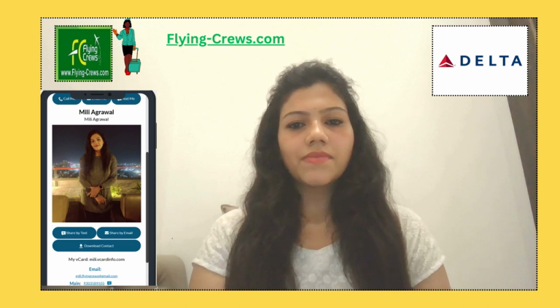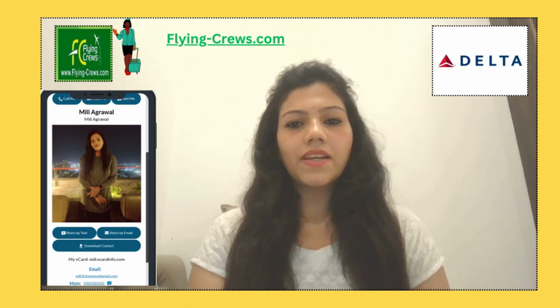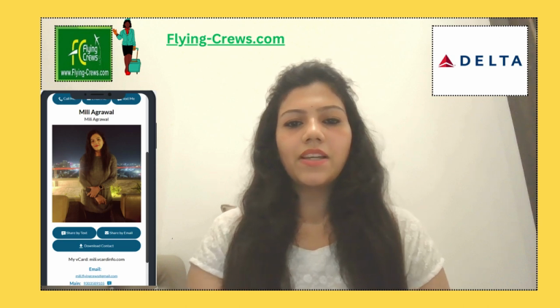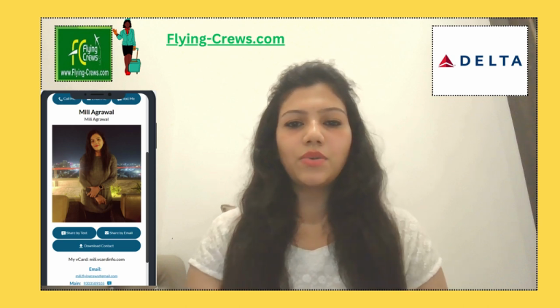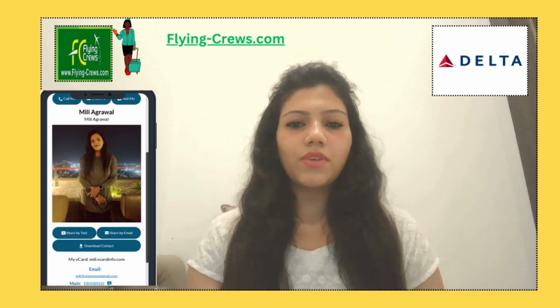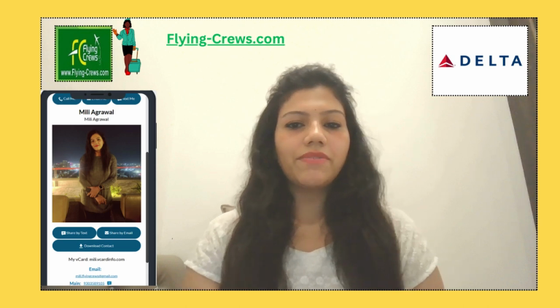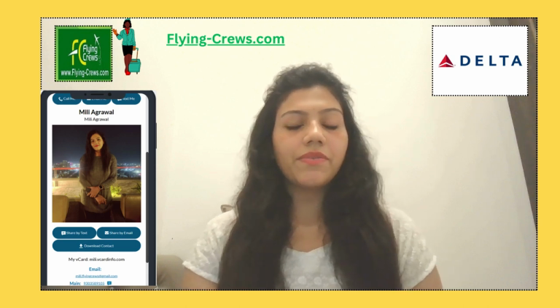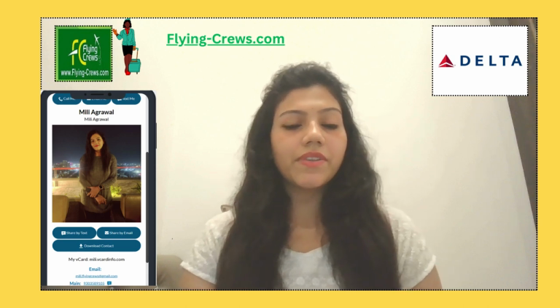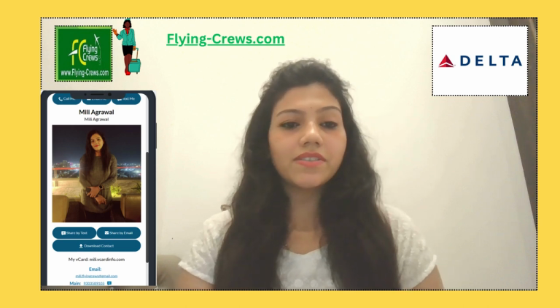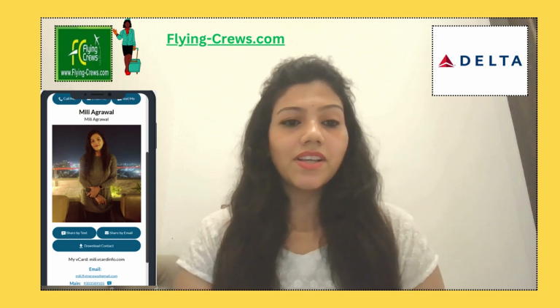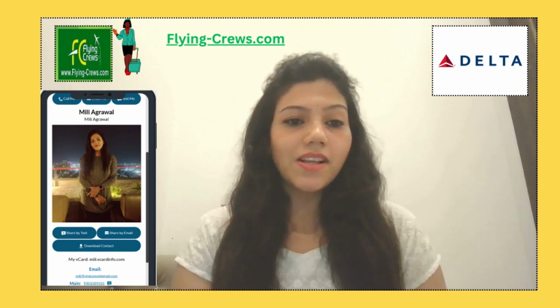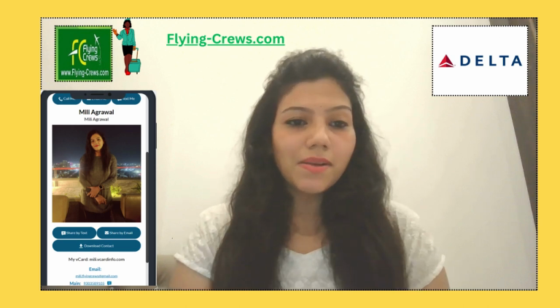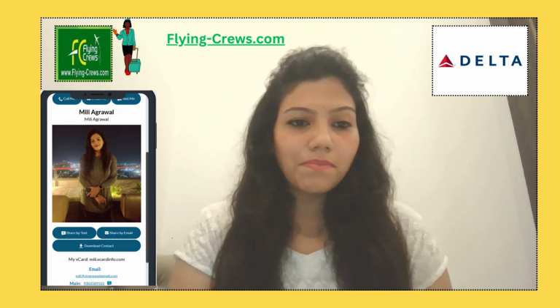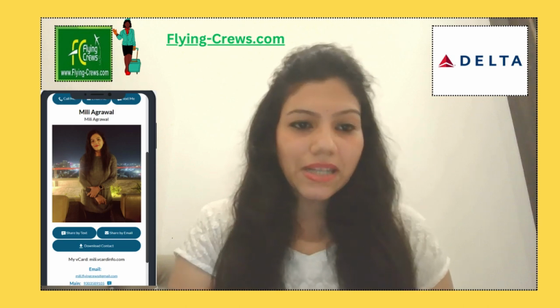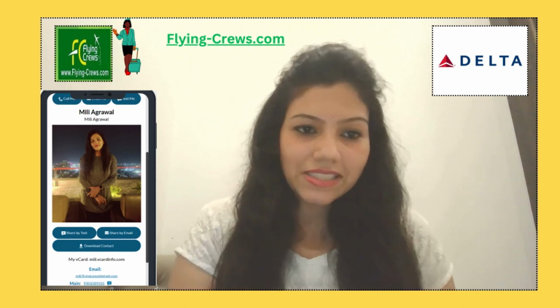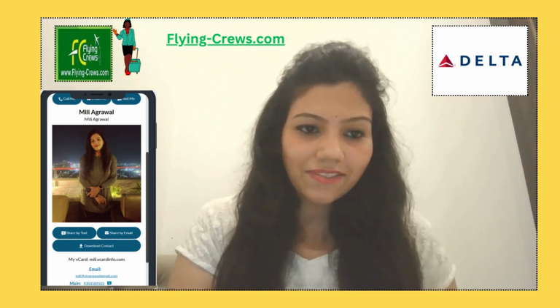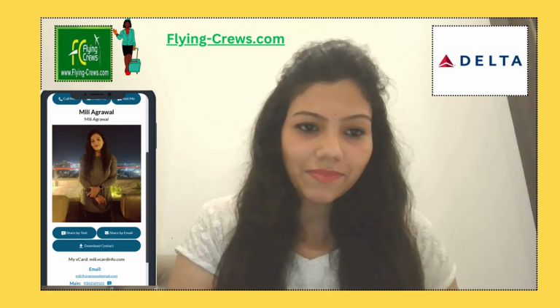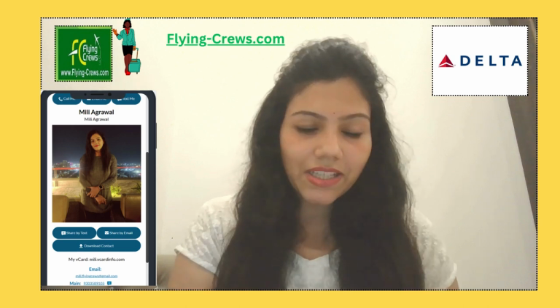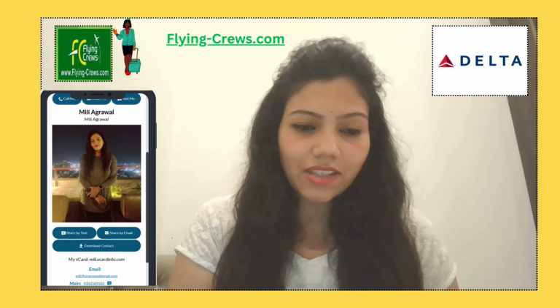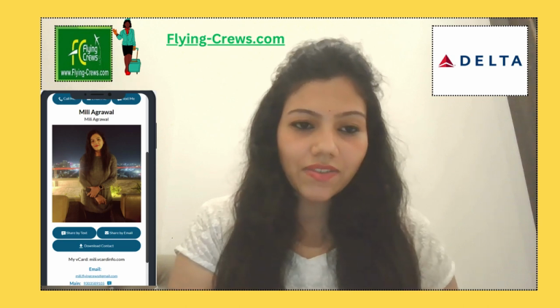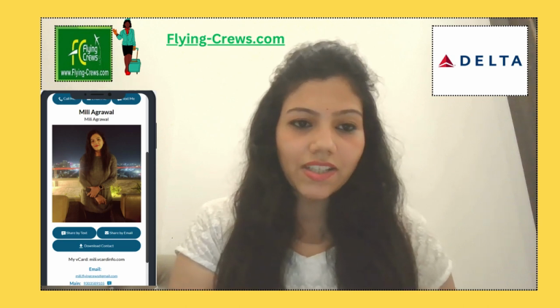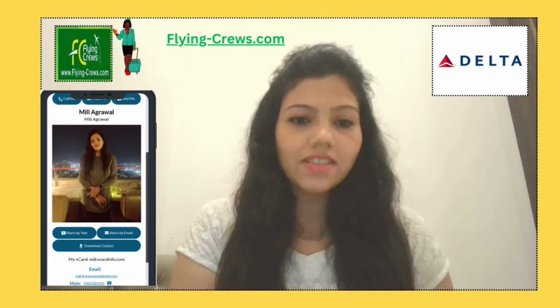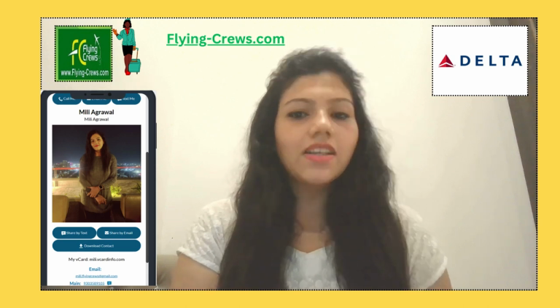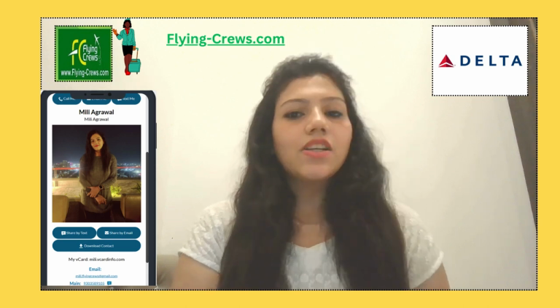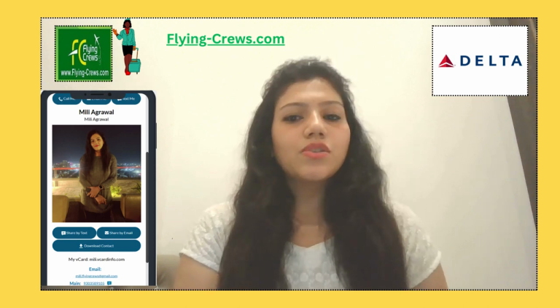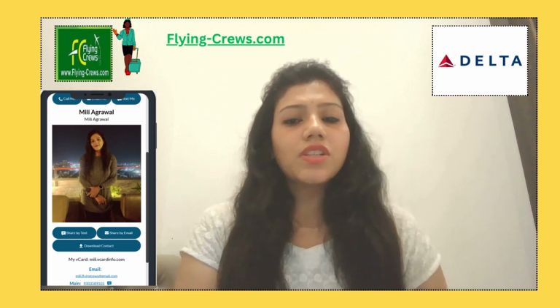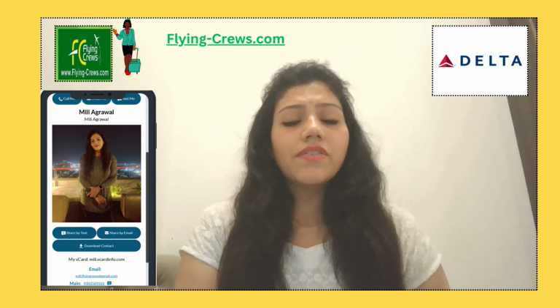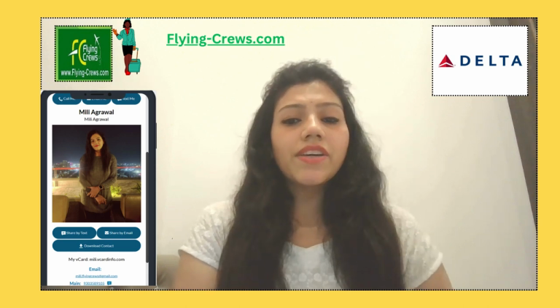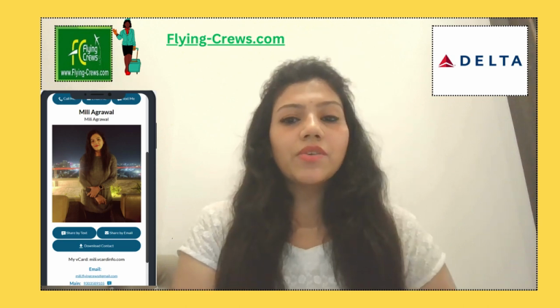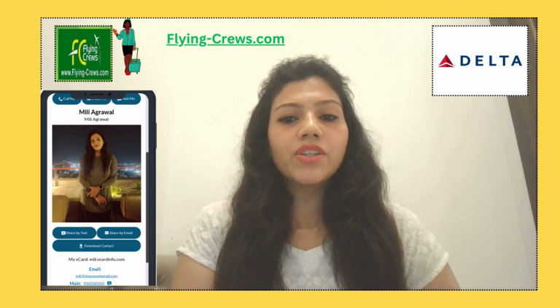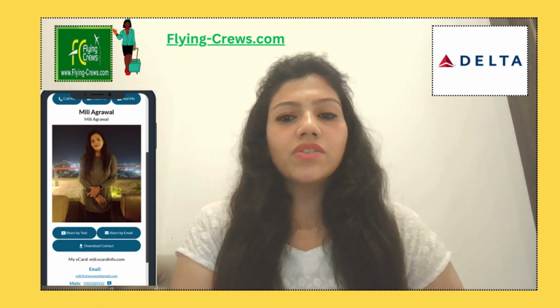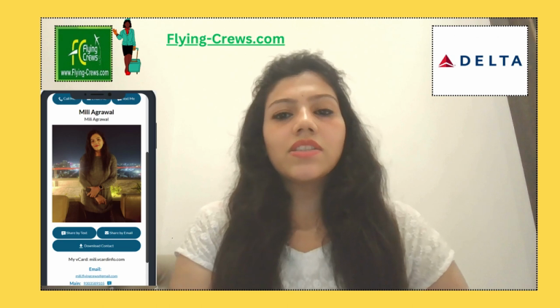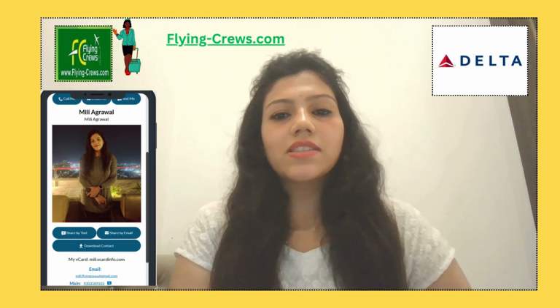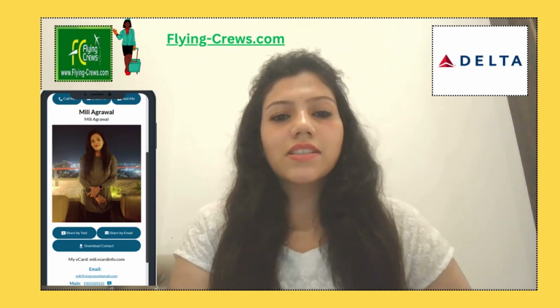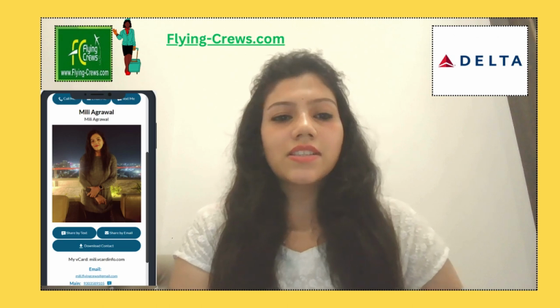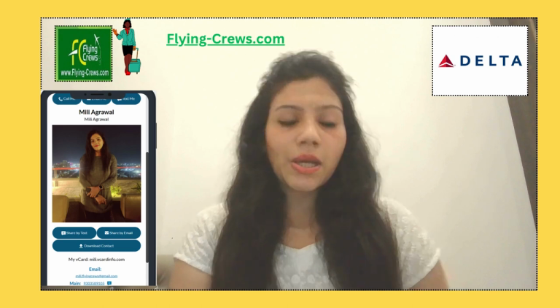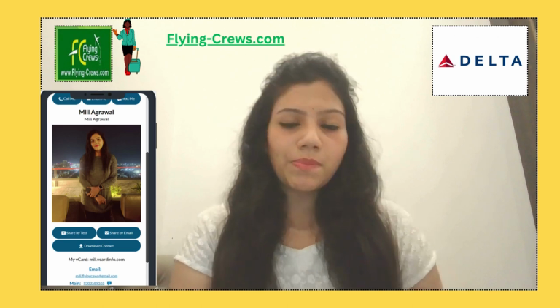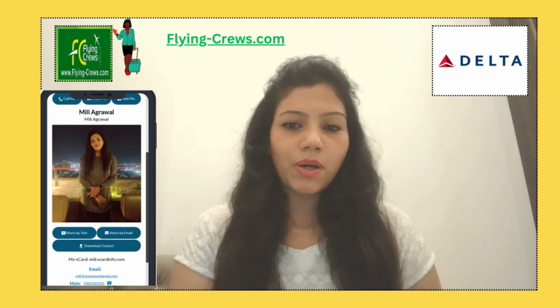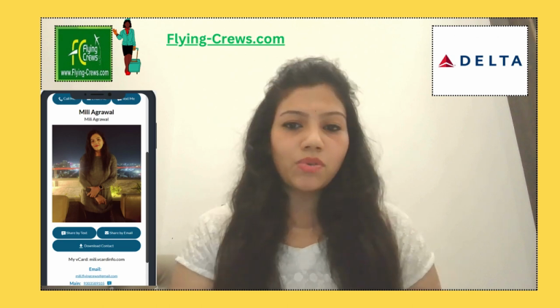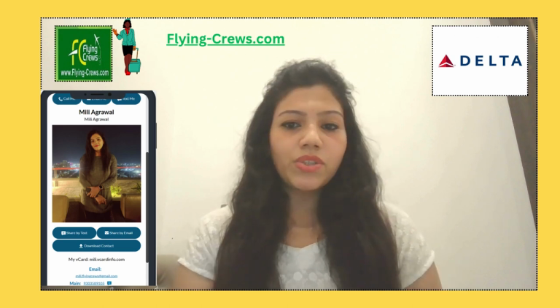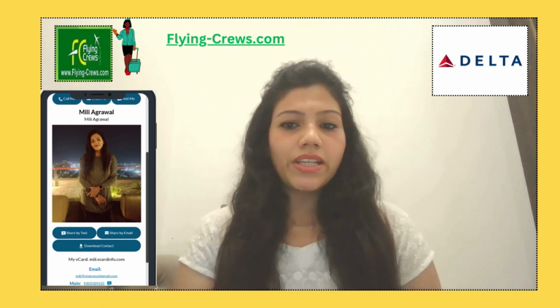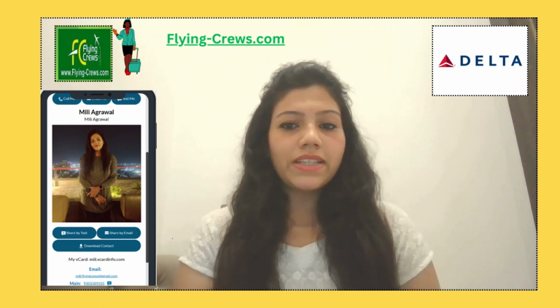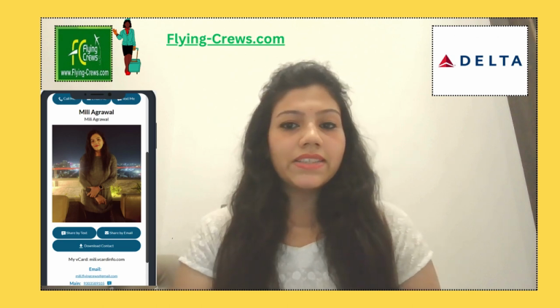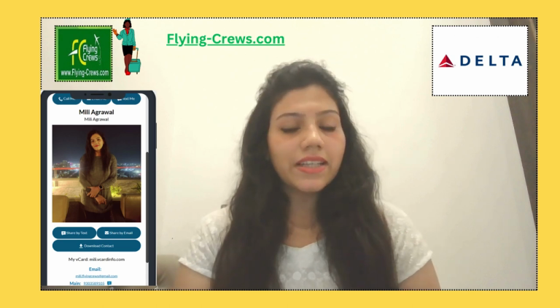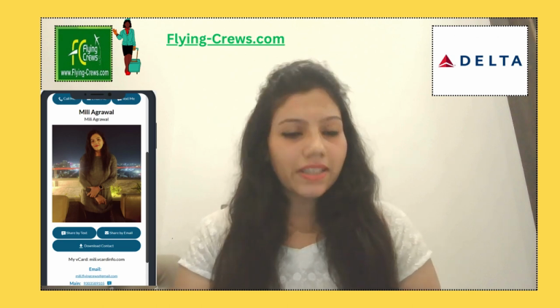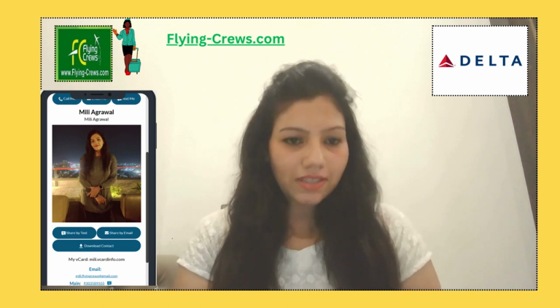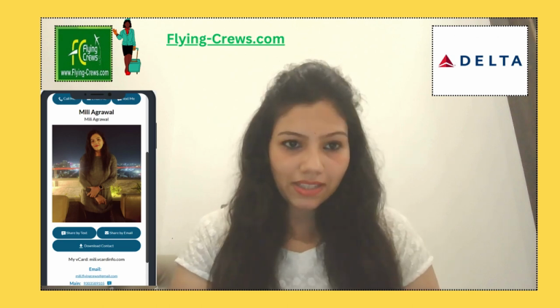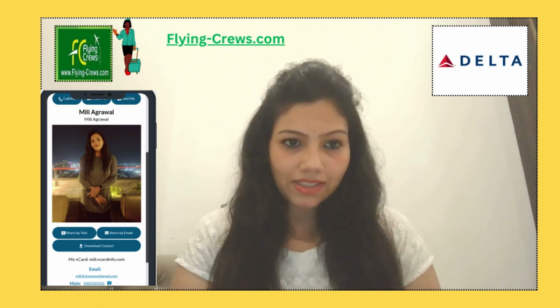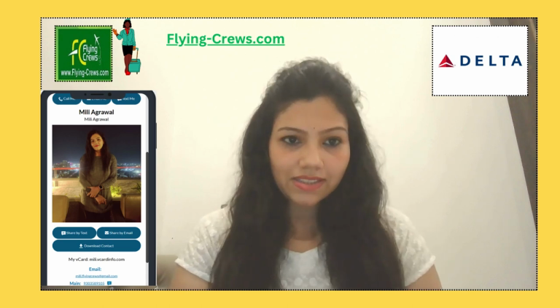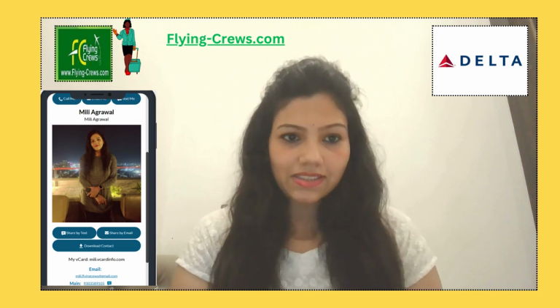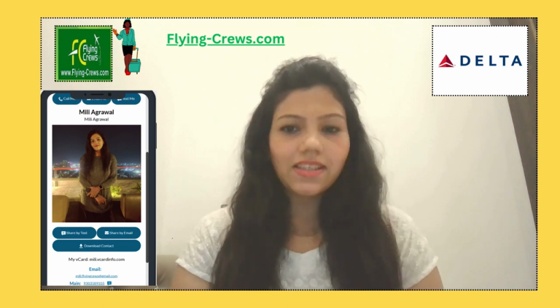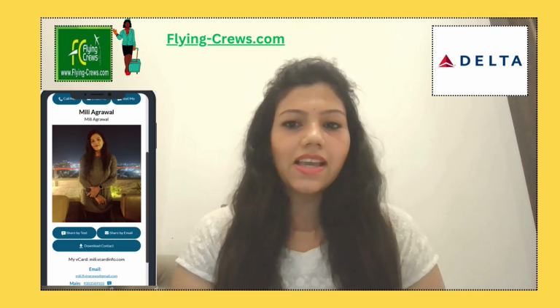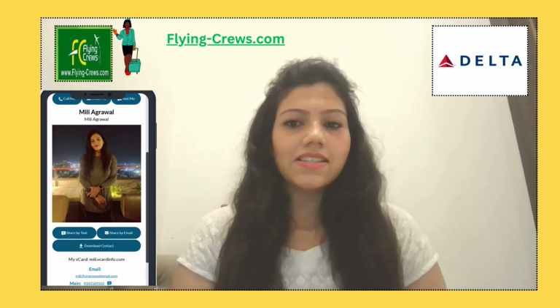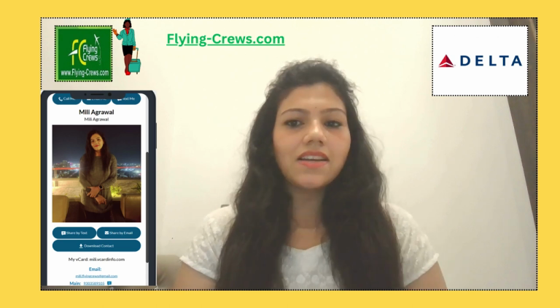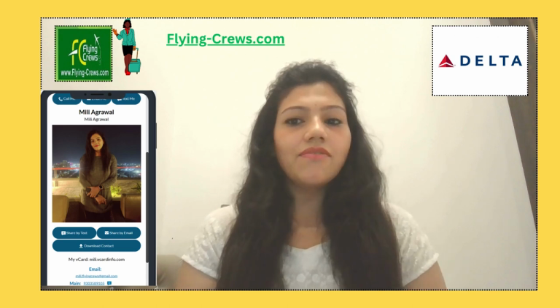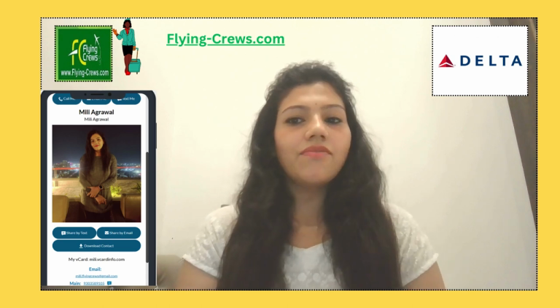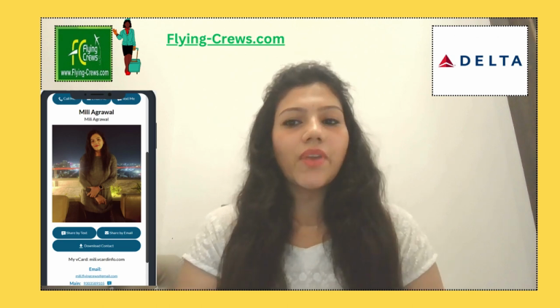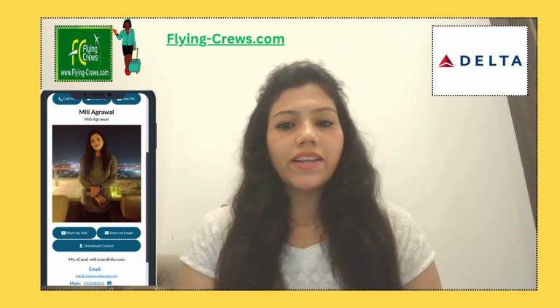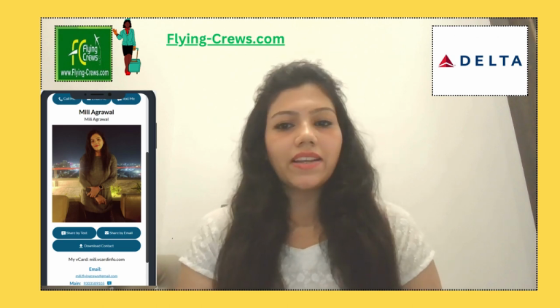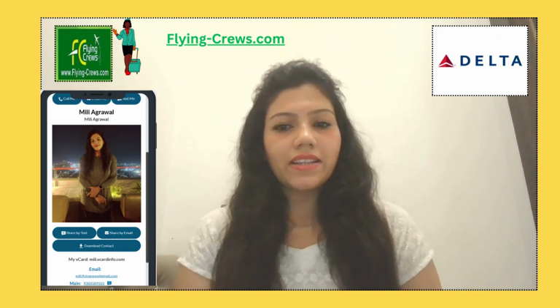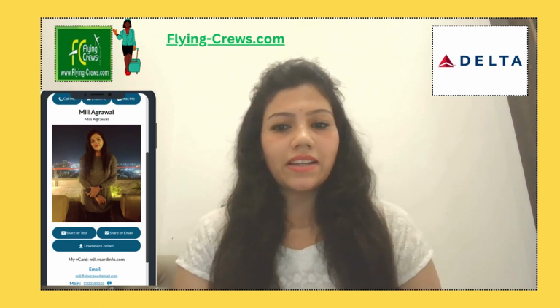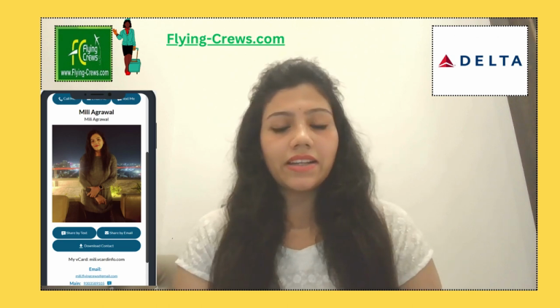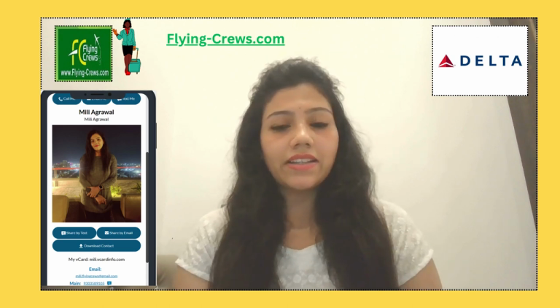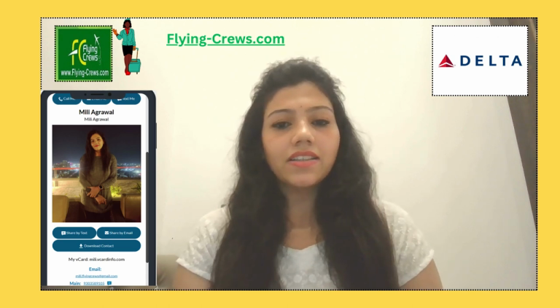Hello everyone, myself Mila Karwal. Today we are going to discuss about Delta Airlines as a flight attendant.